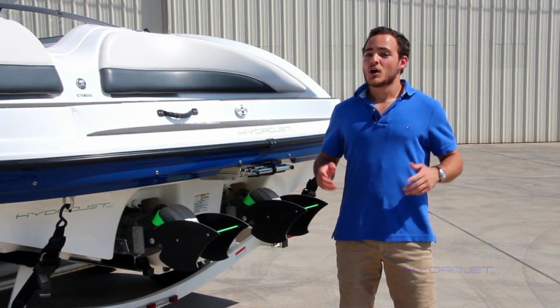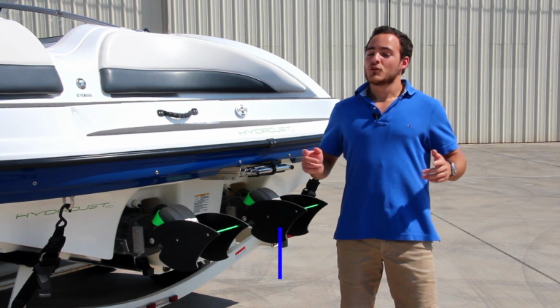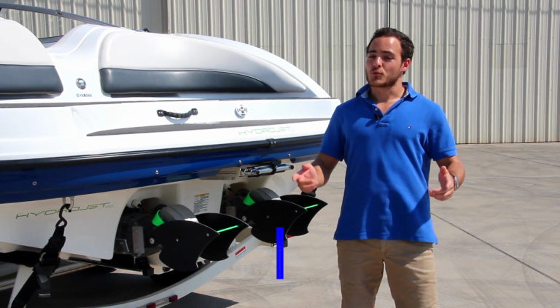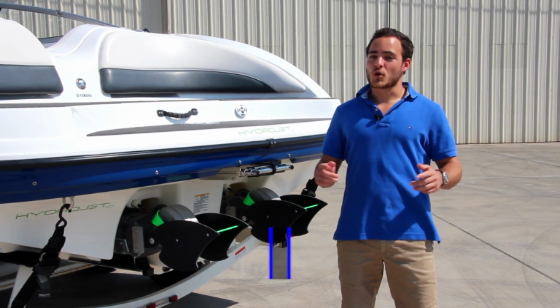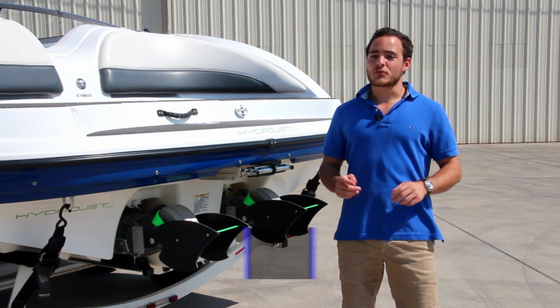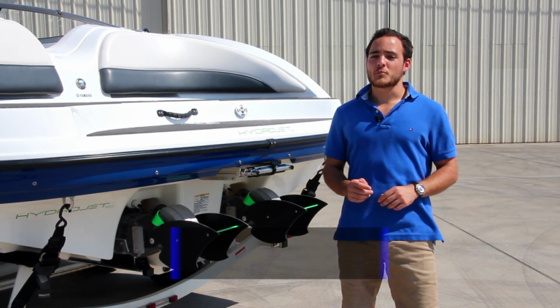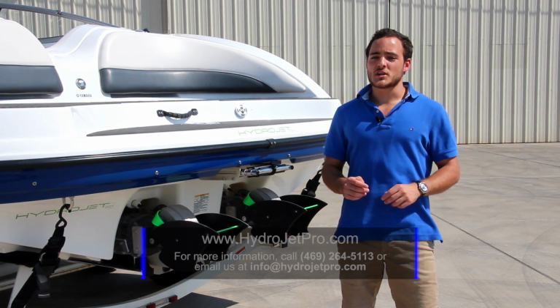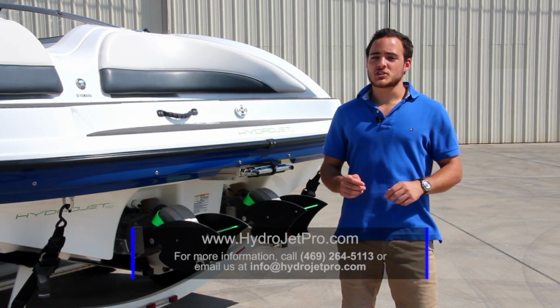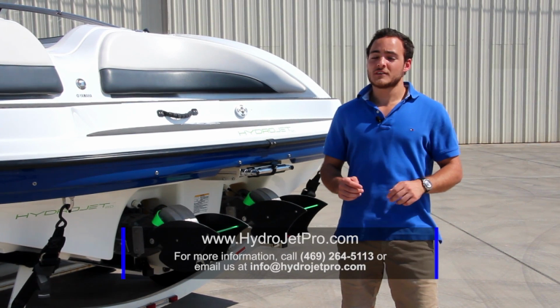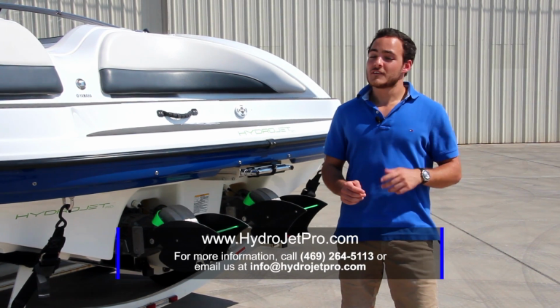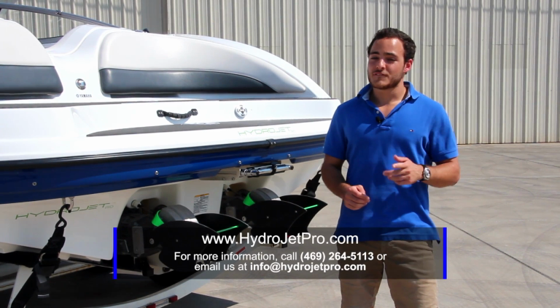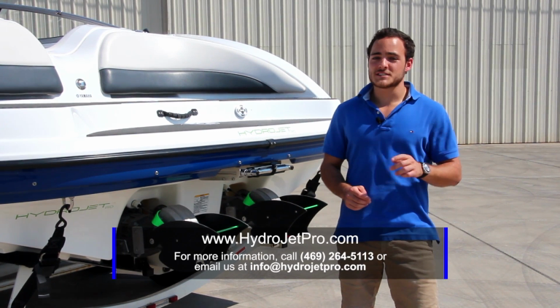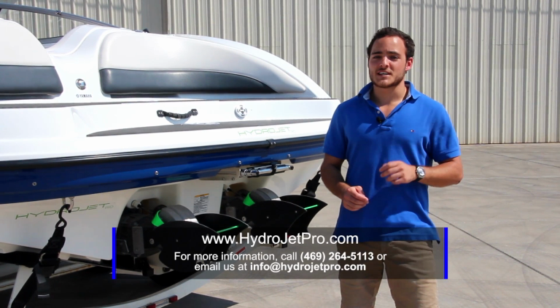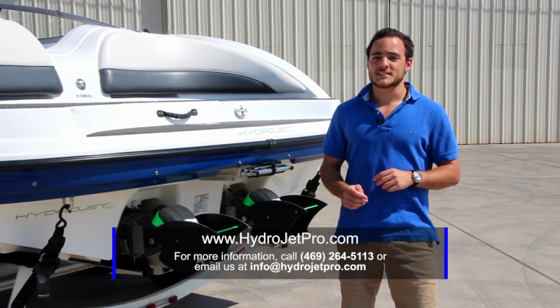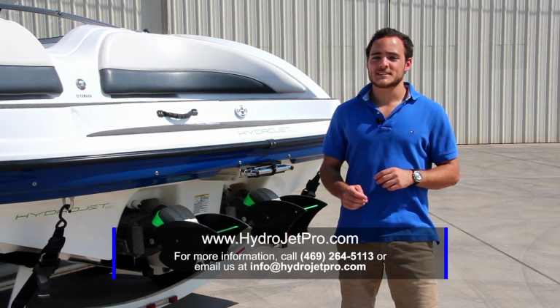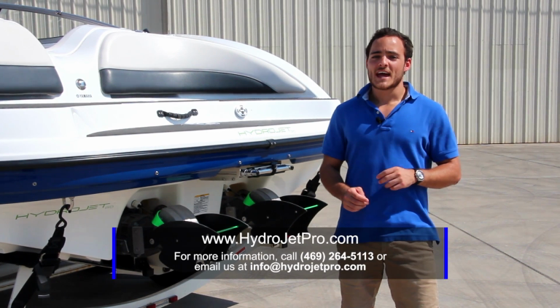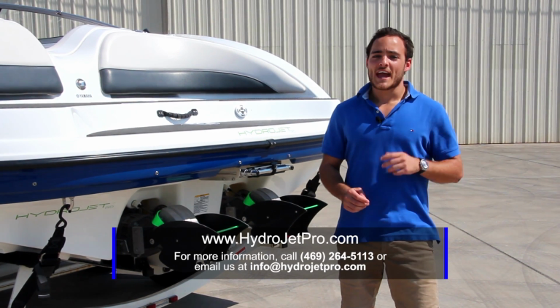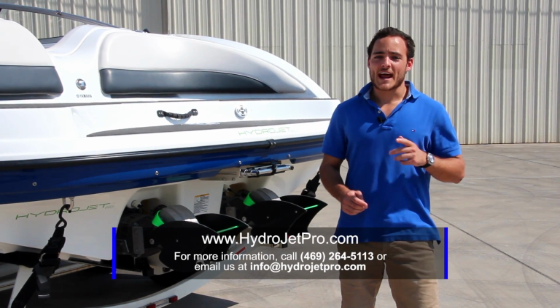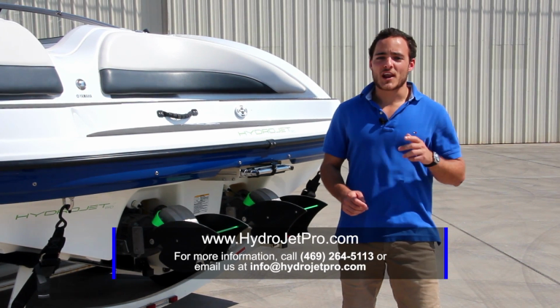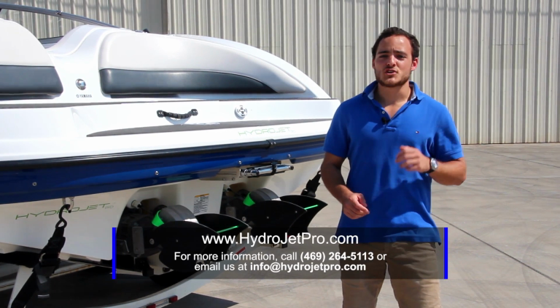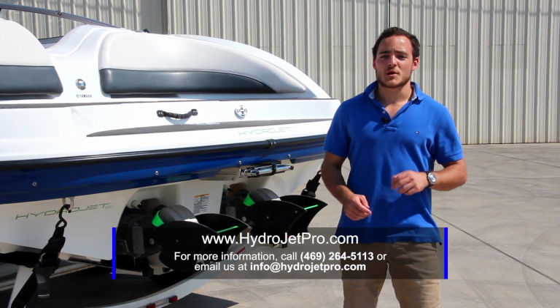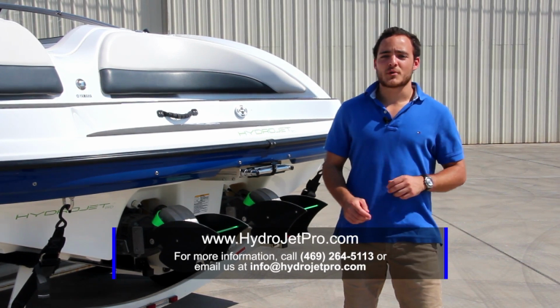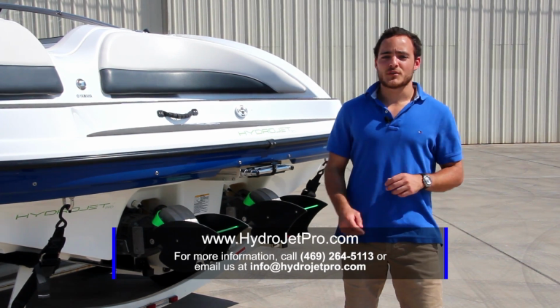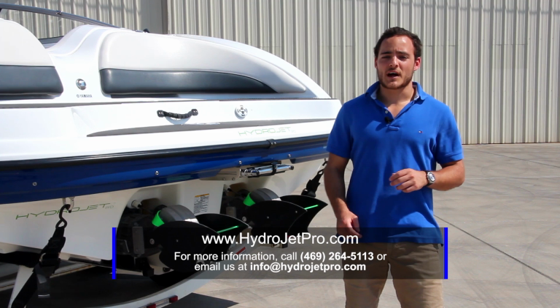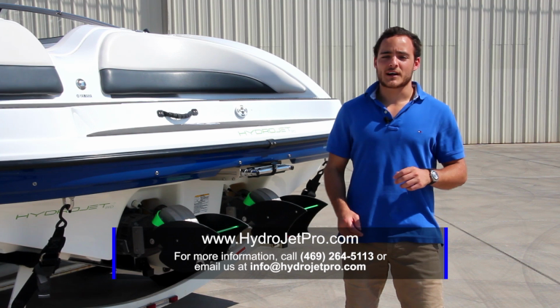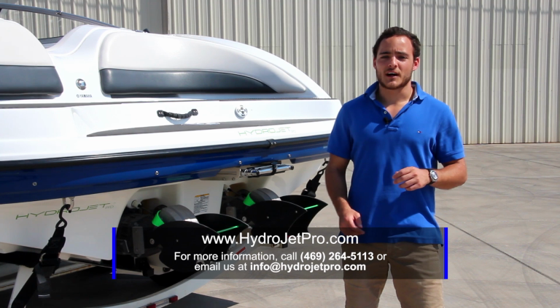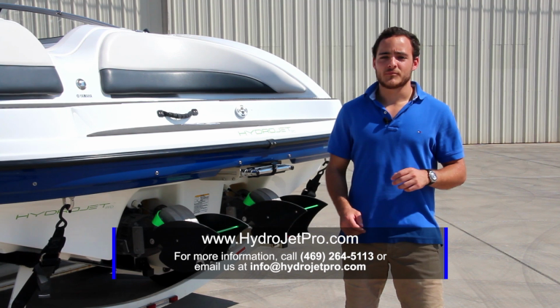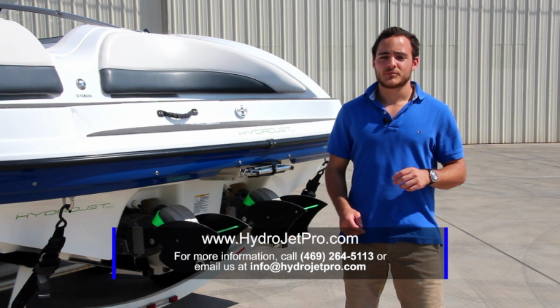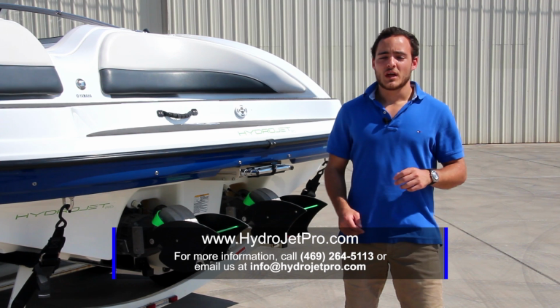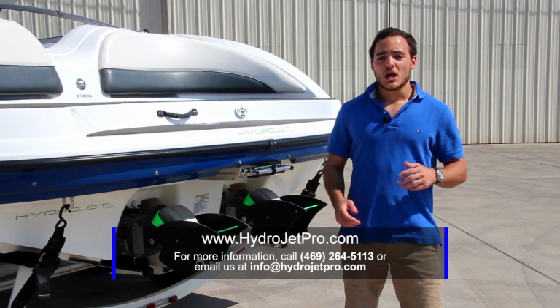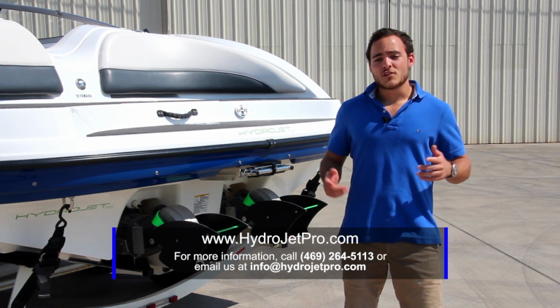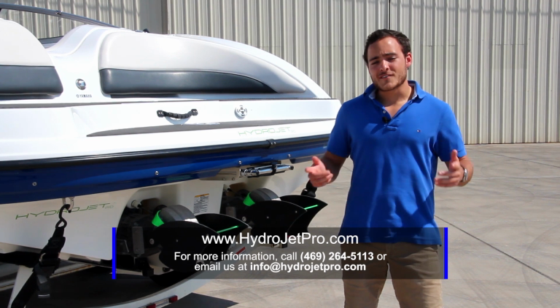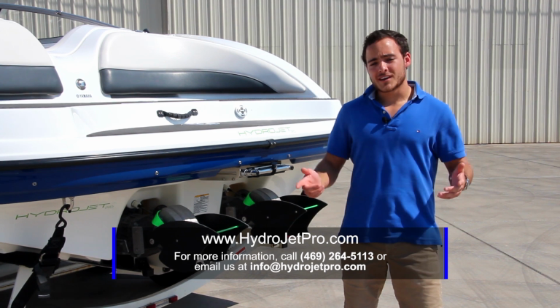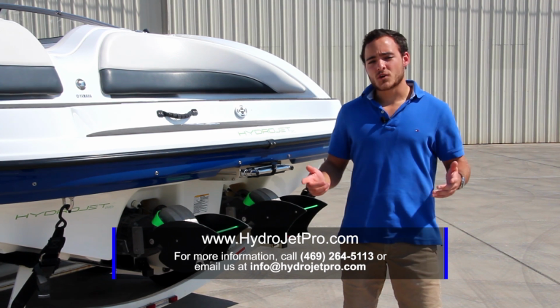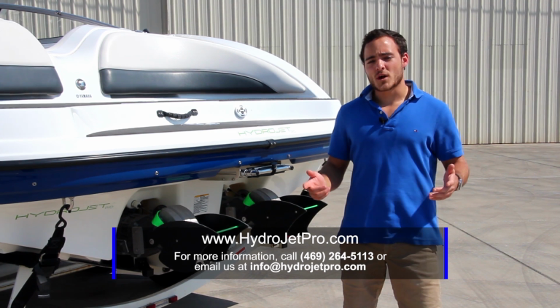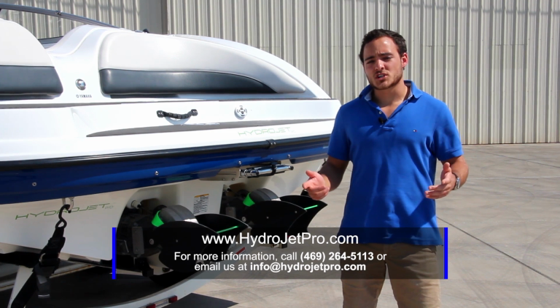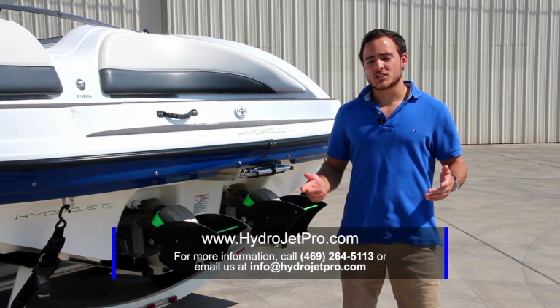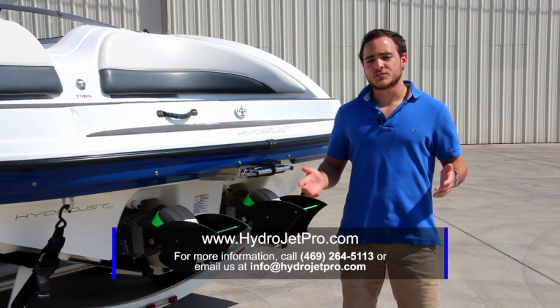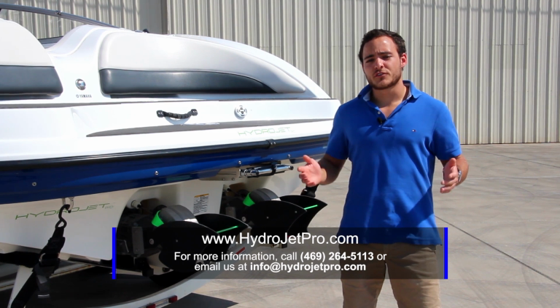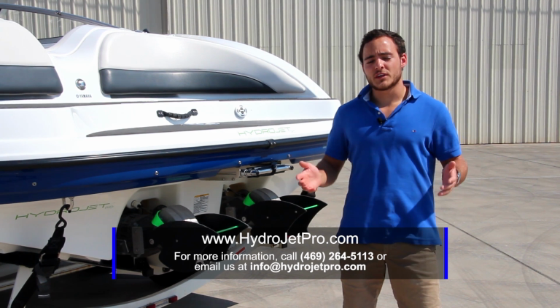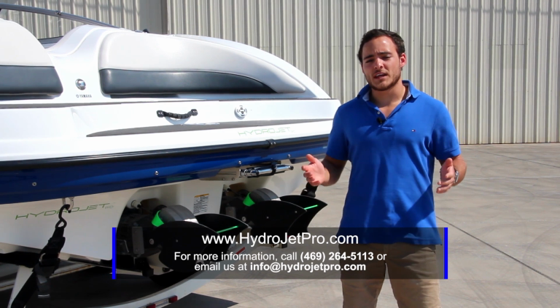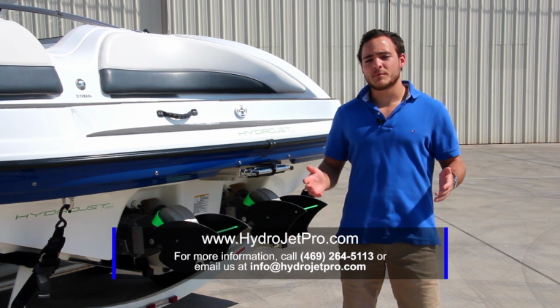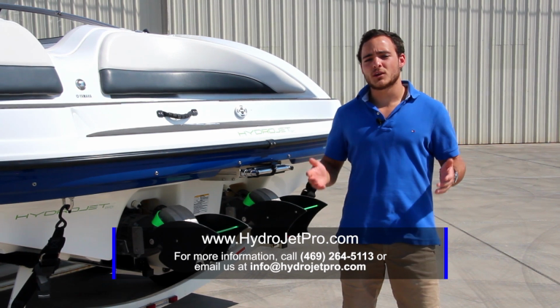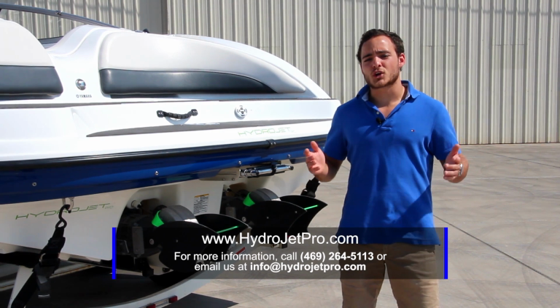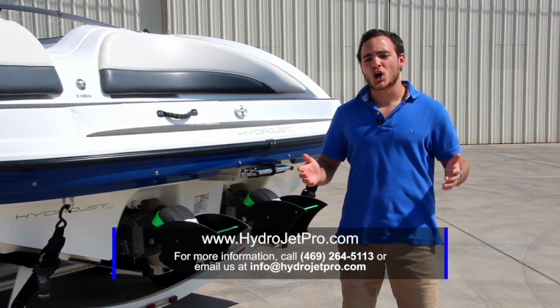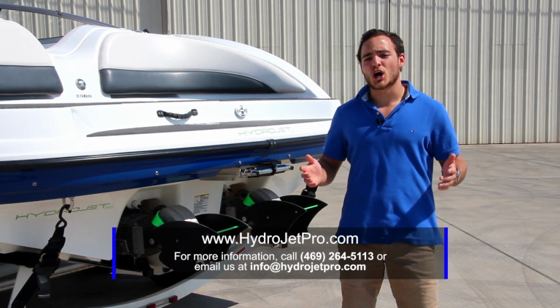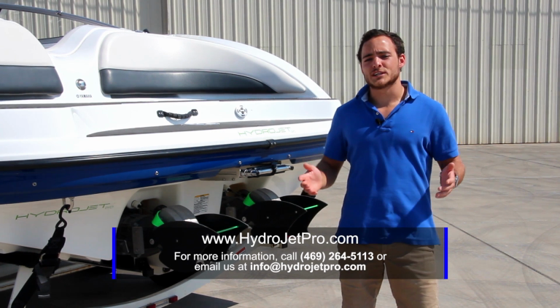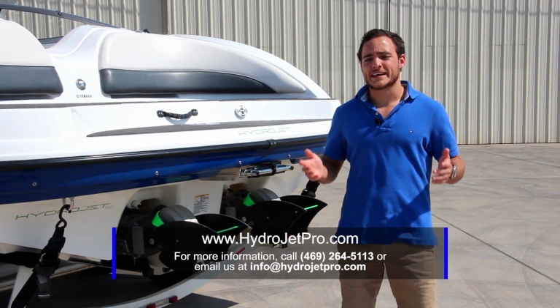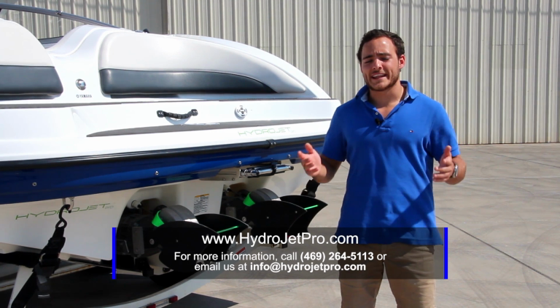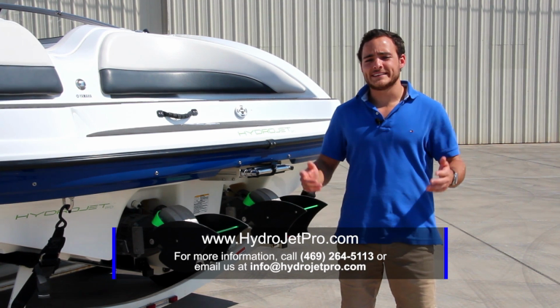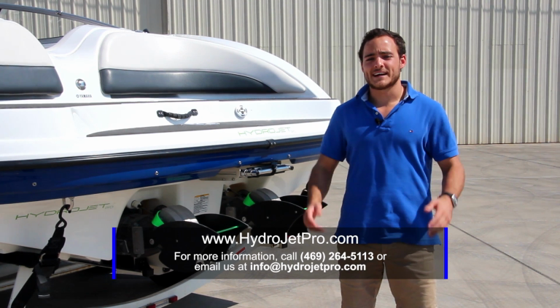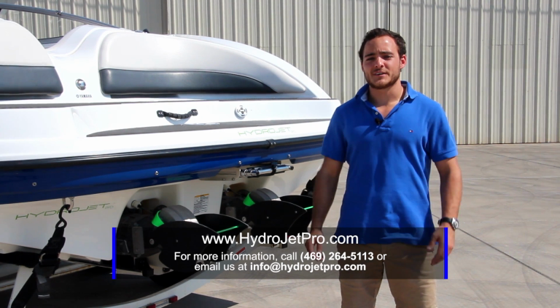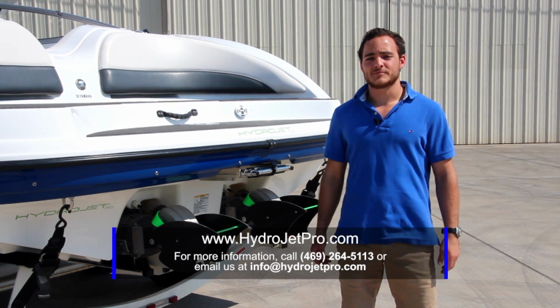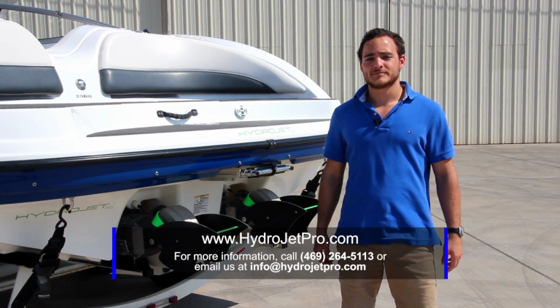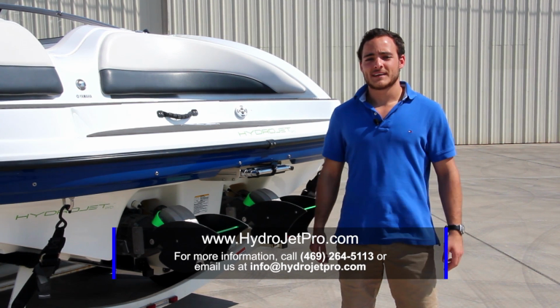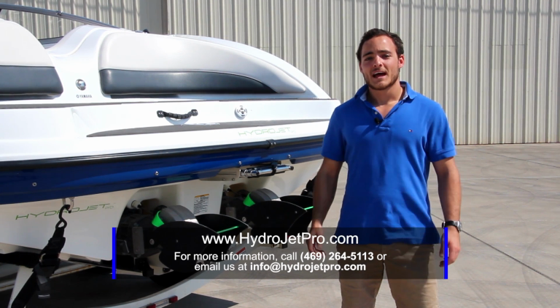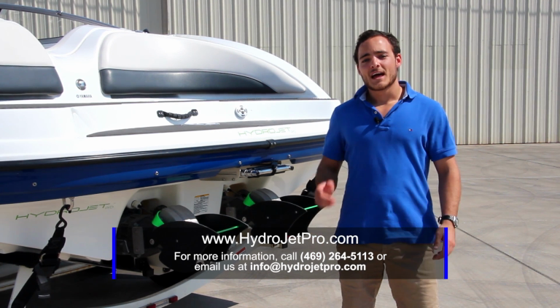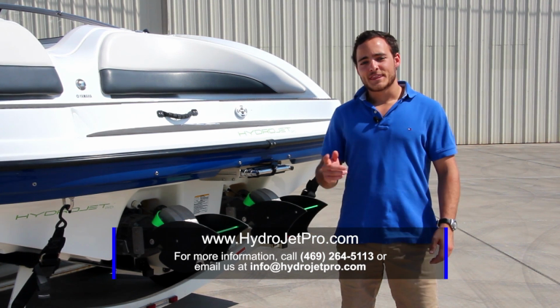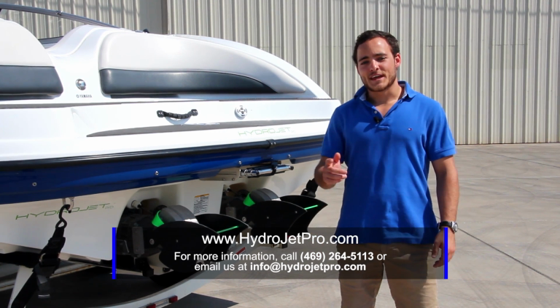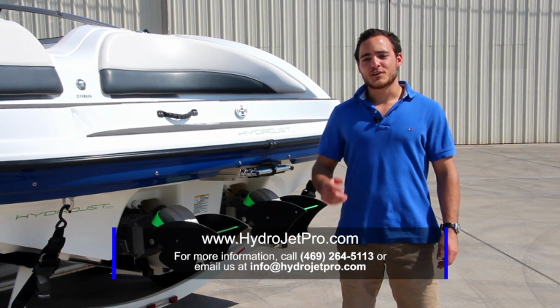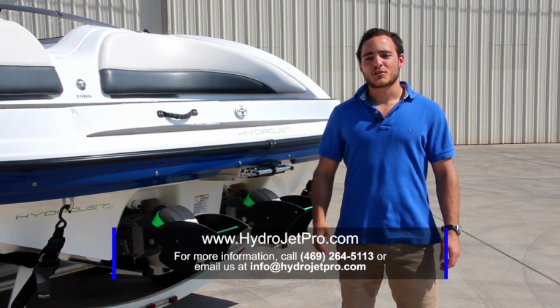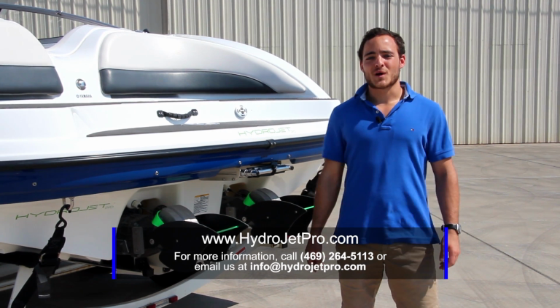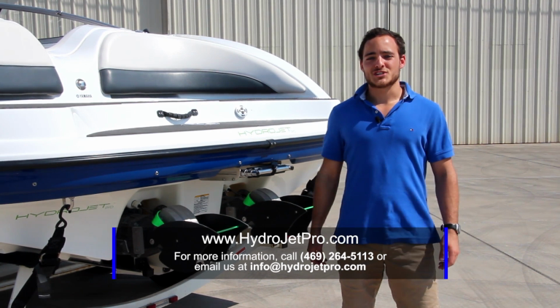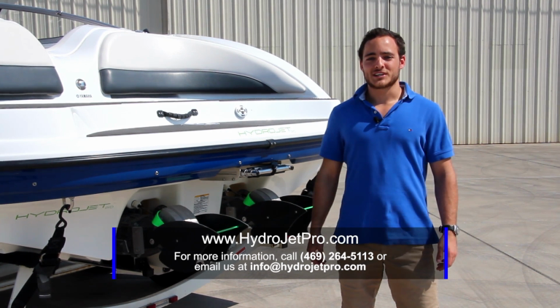For more information, visit us at howtojetpro.com. If you have any questions, feel free to email or call us at any time. Thank you for watching.